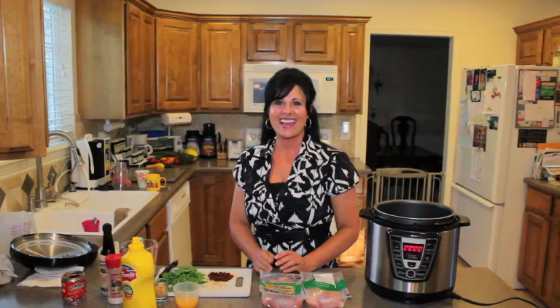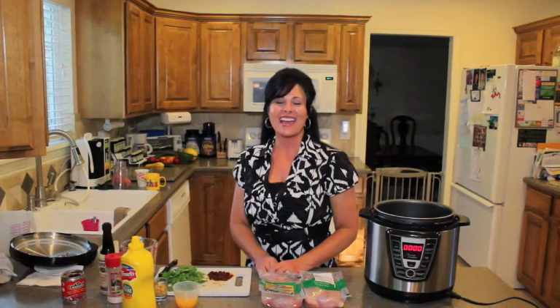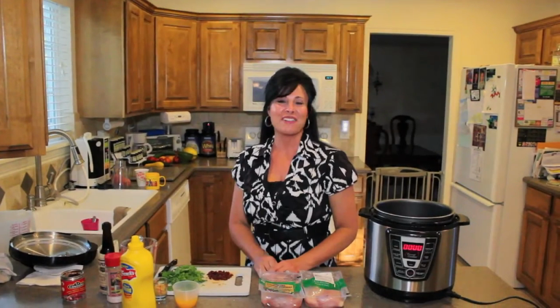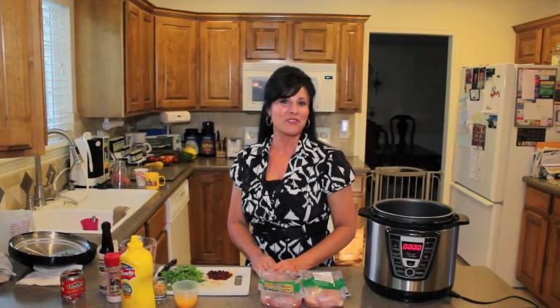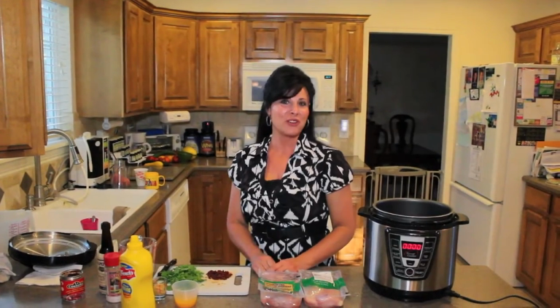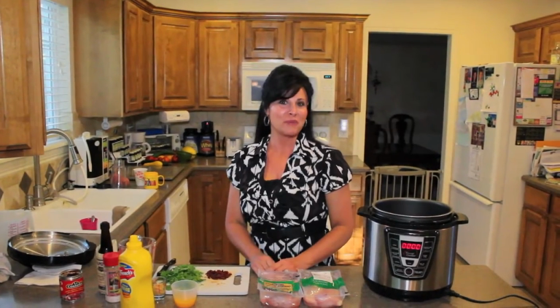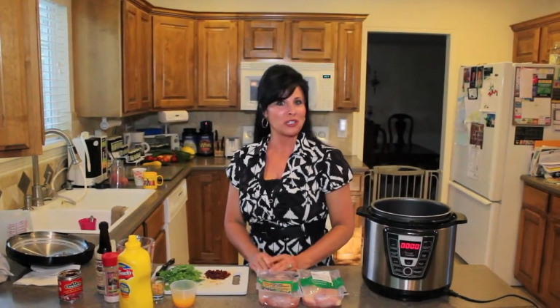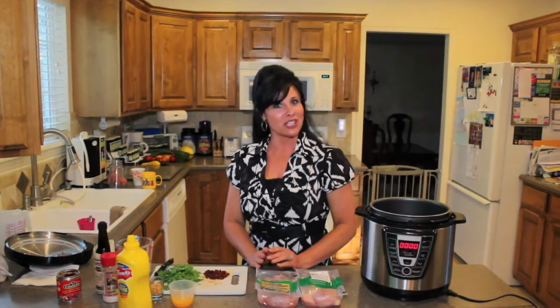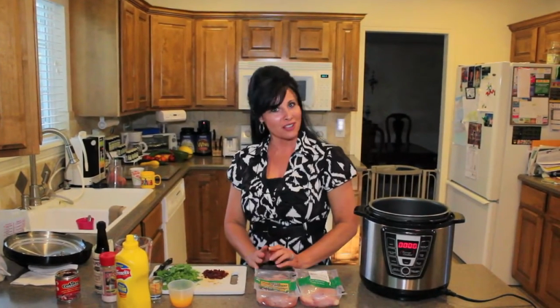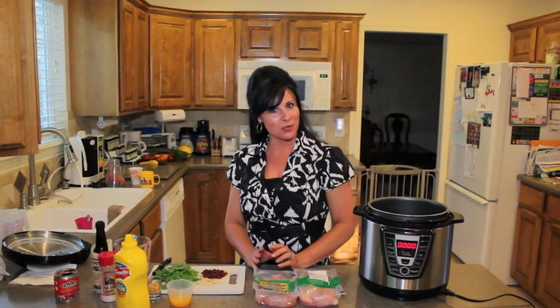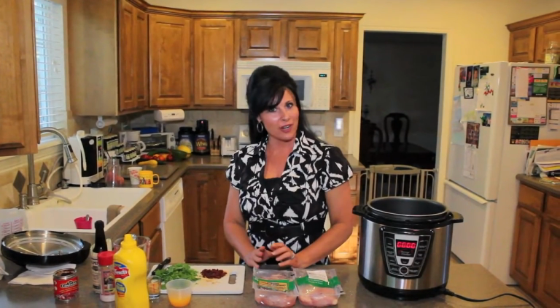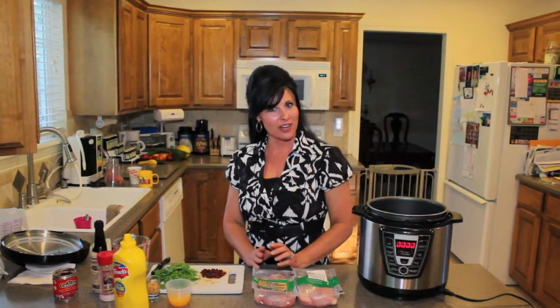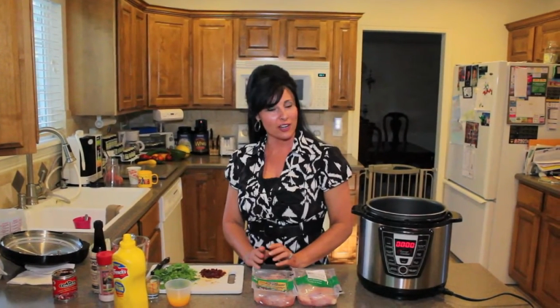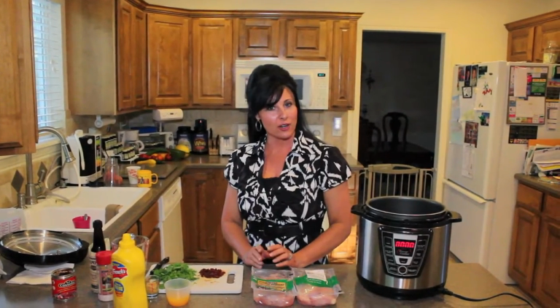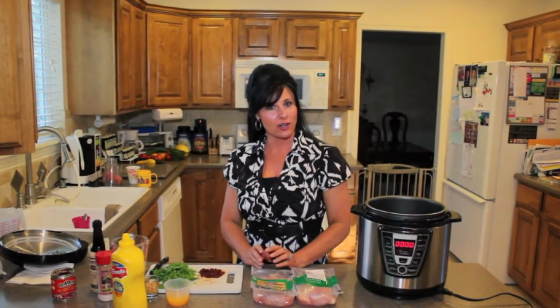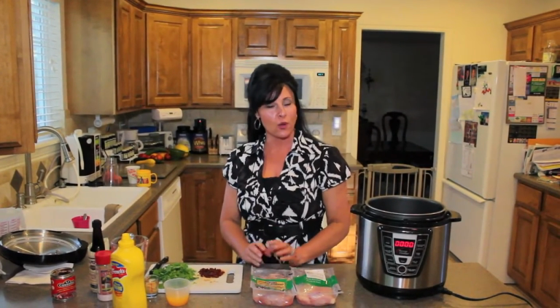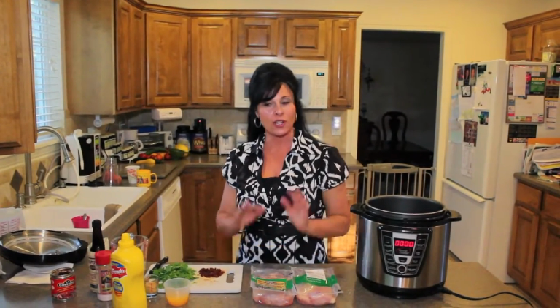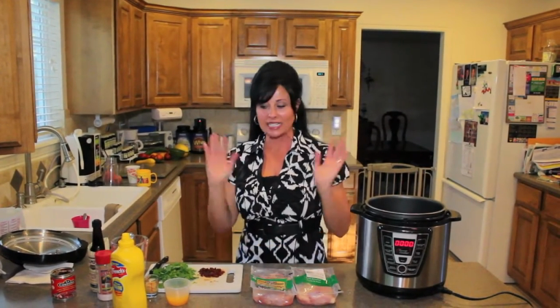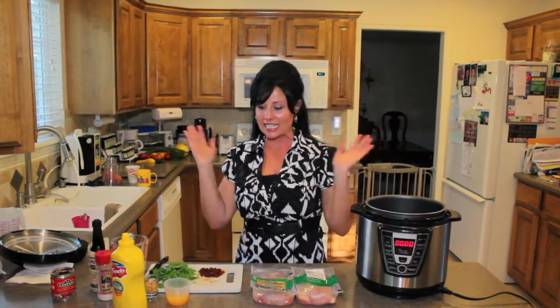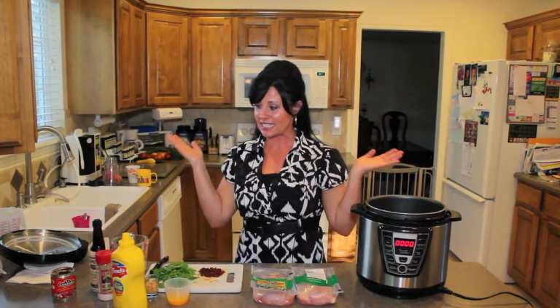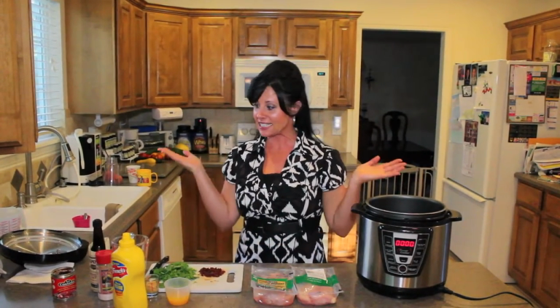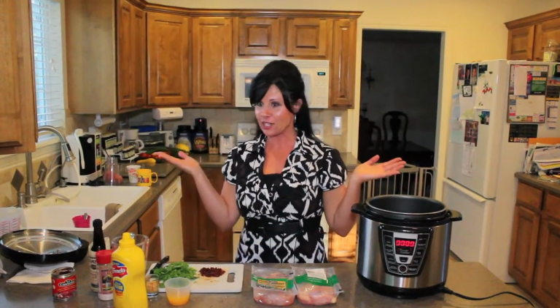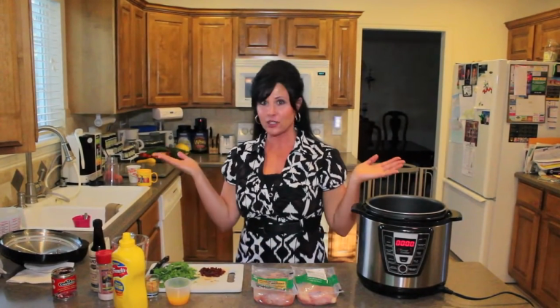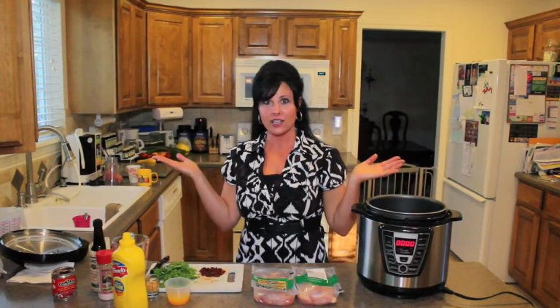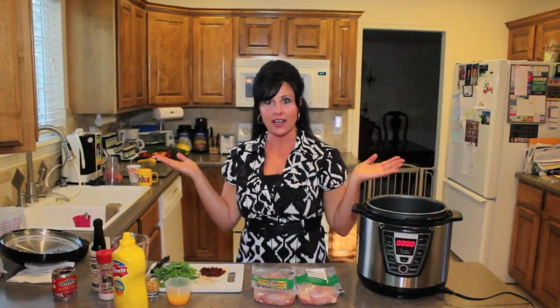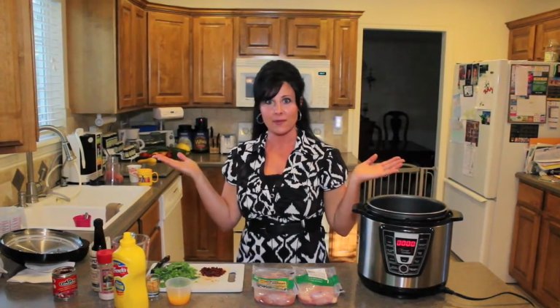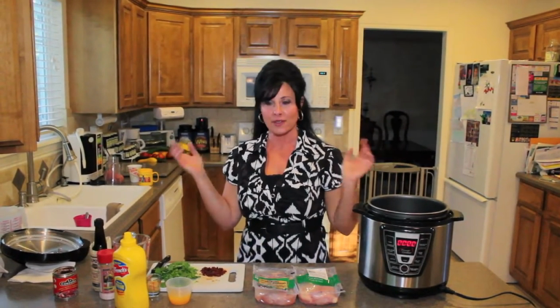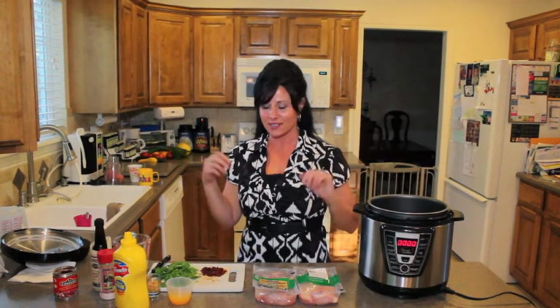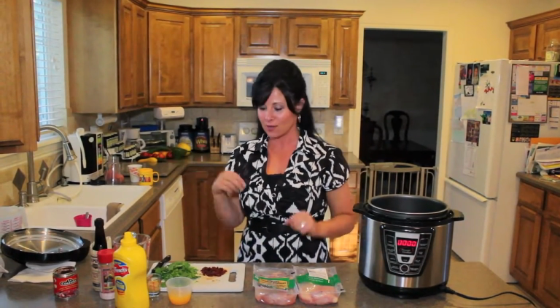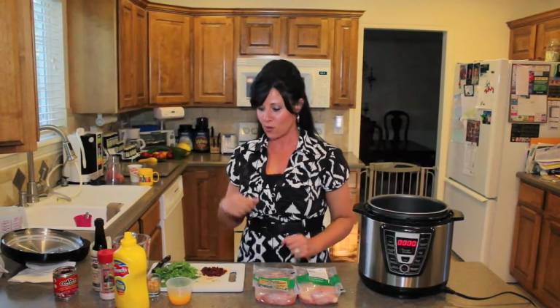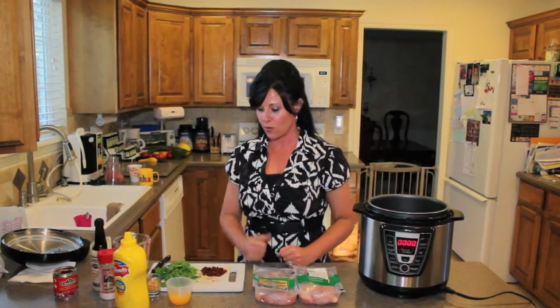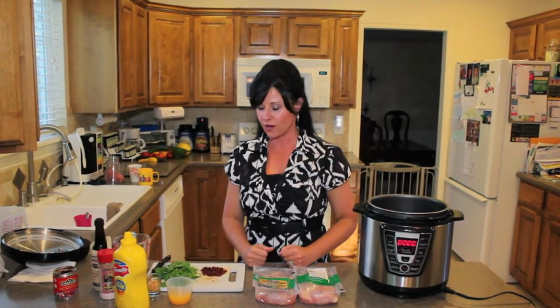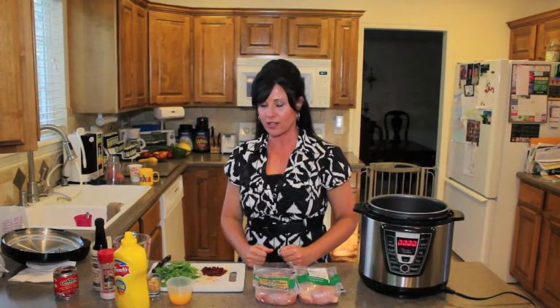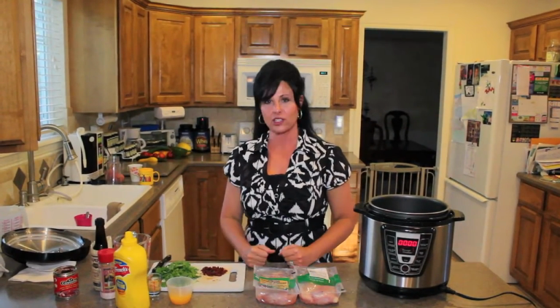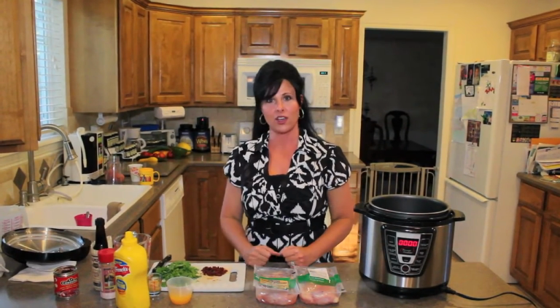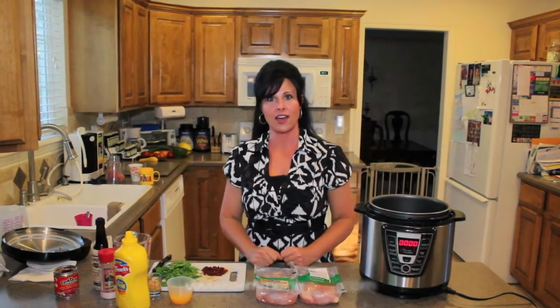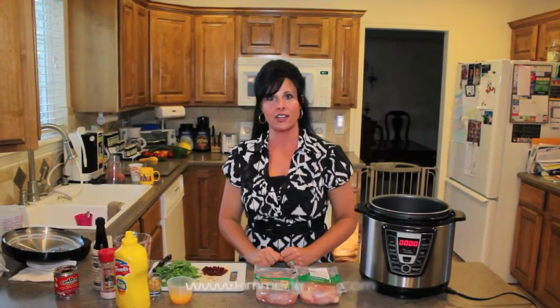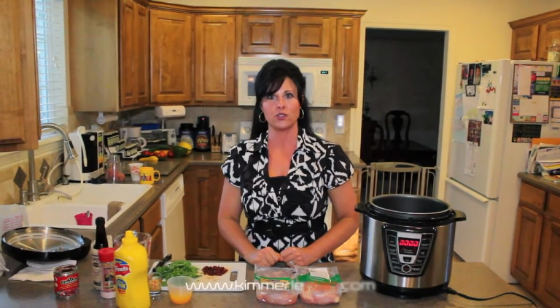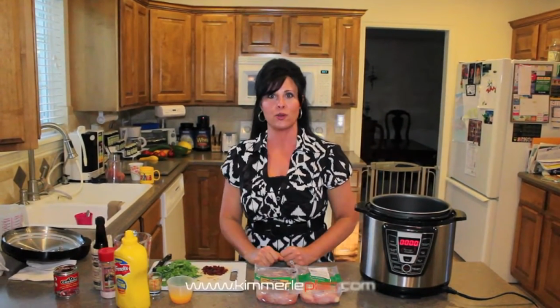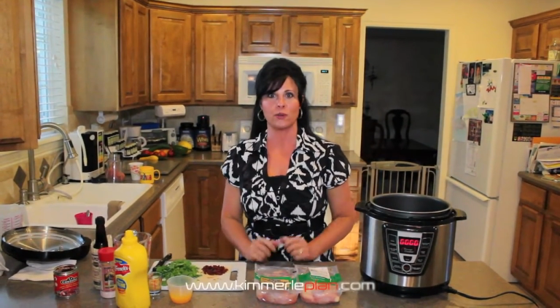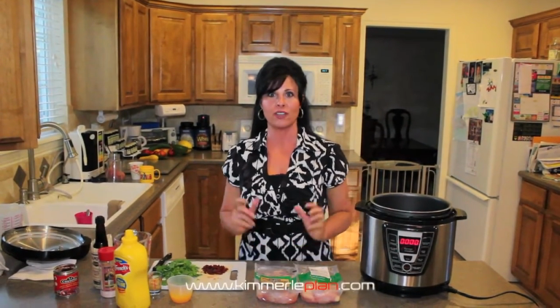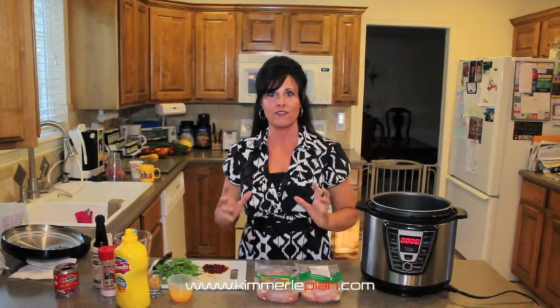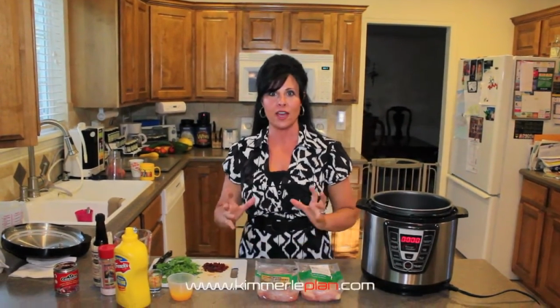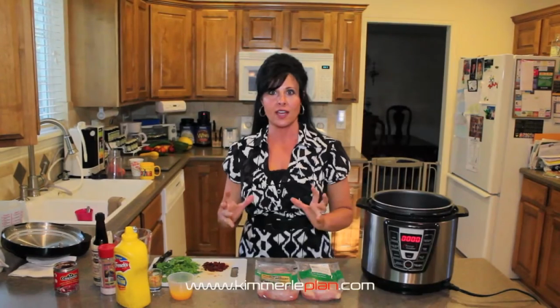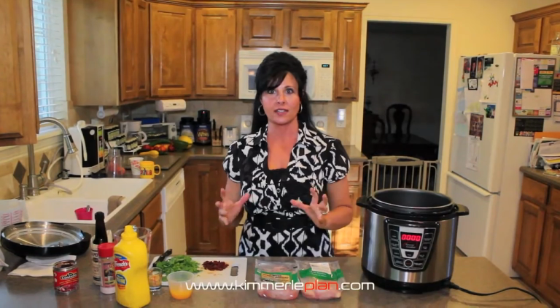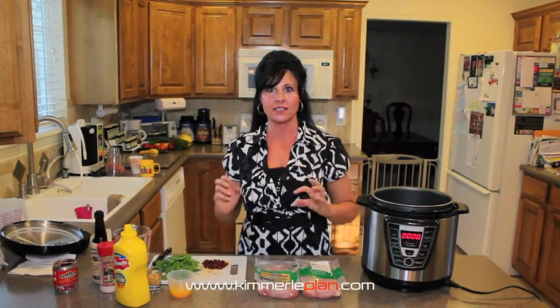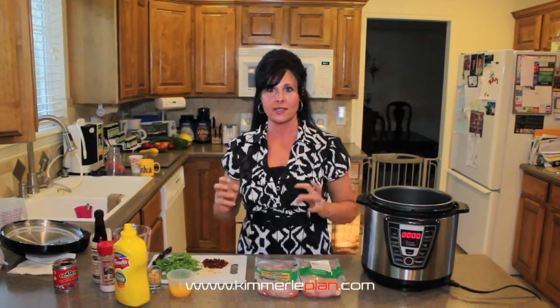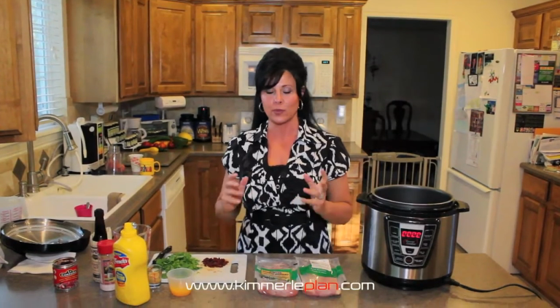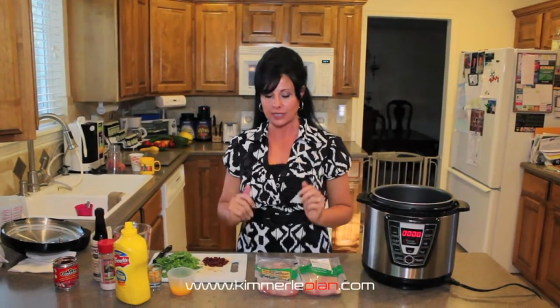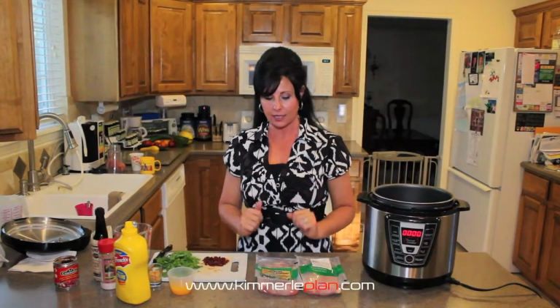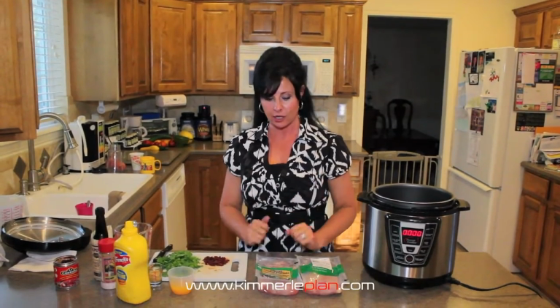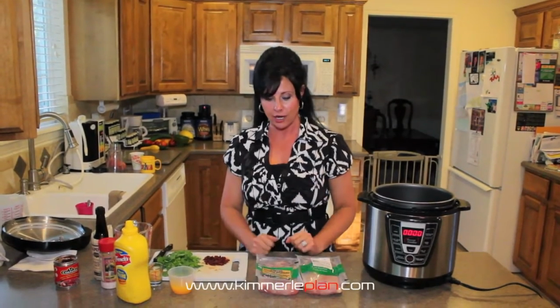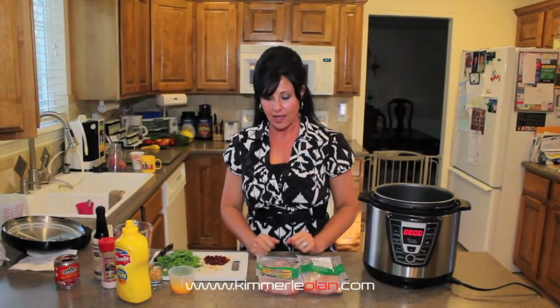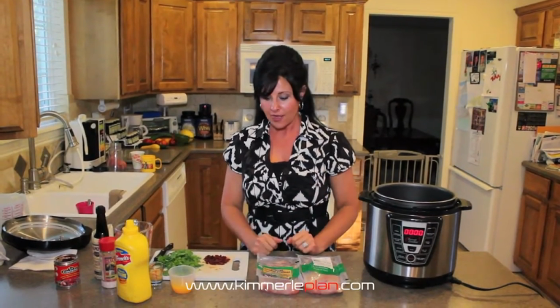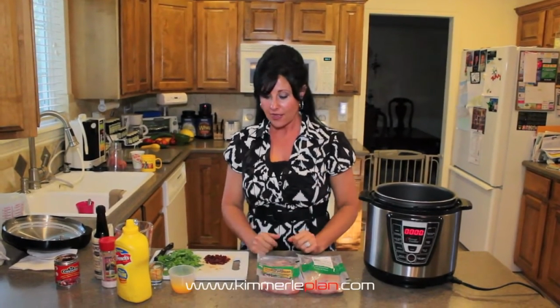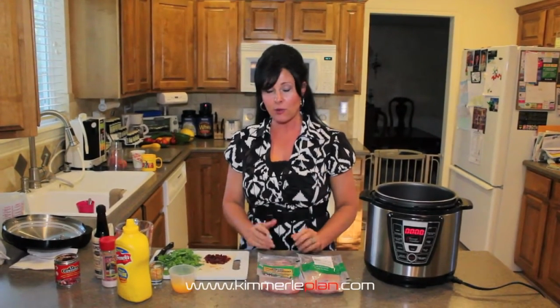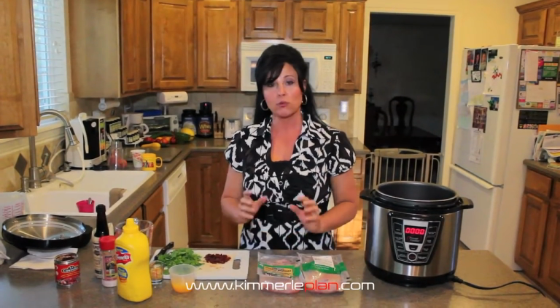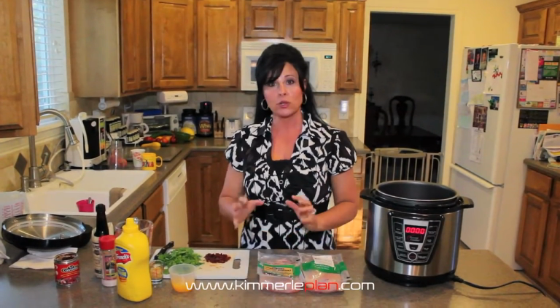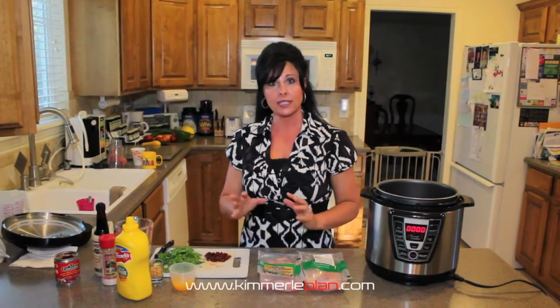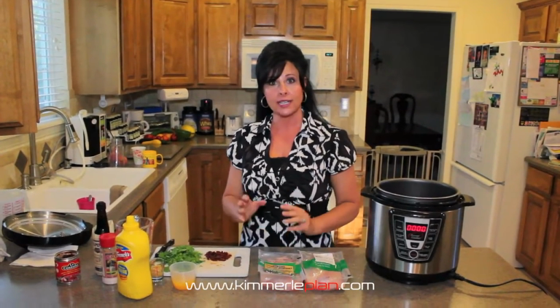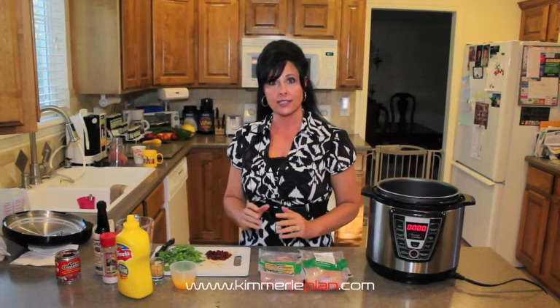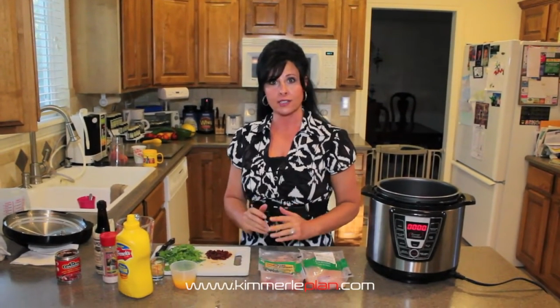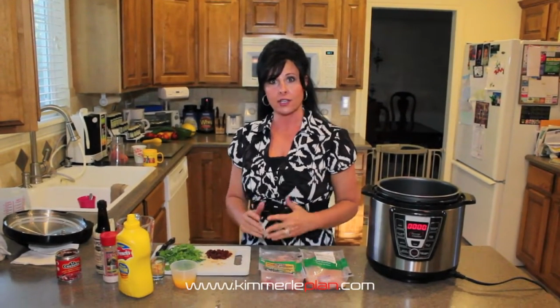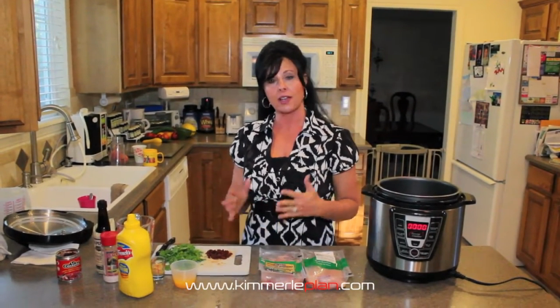Hey everyone, Michelle Esquire here. It's dinner time, so we're going to show you how to do a really fun, simple dinner that really tastes good.